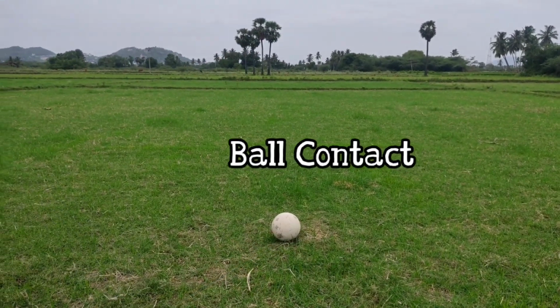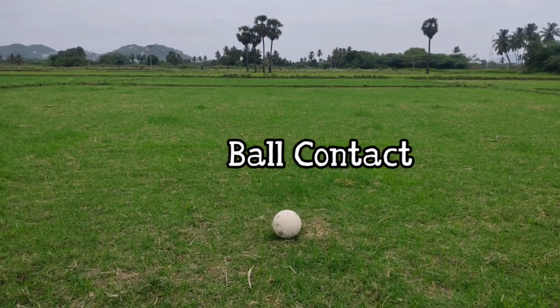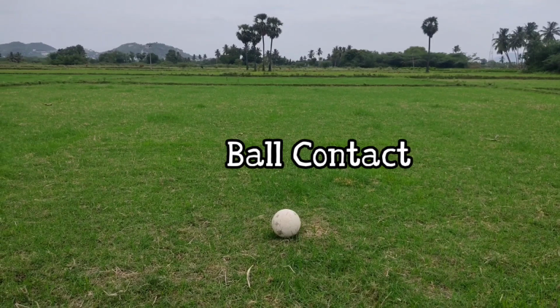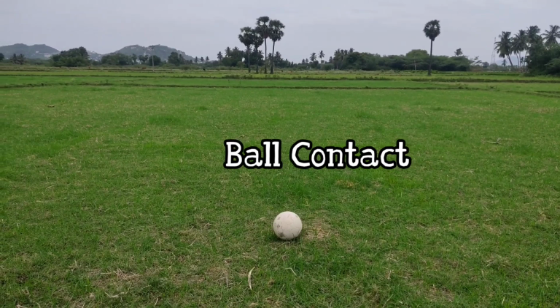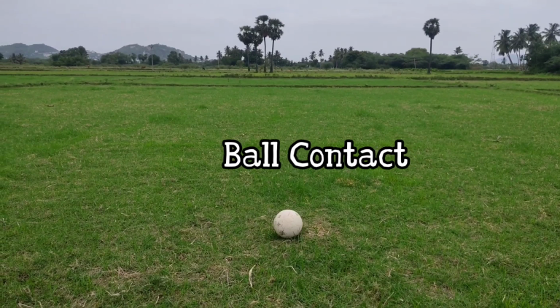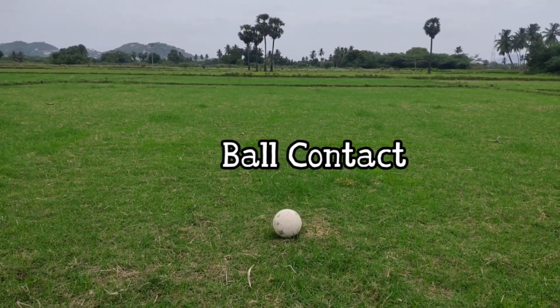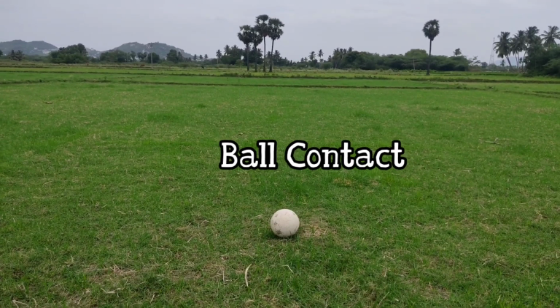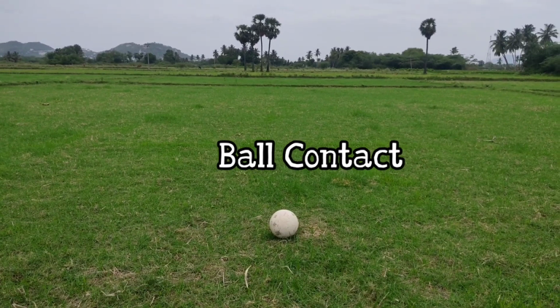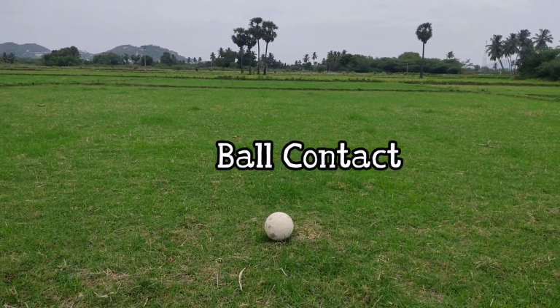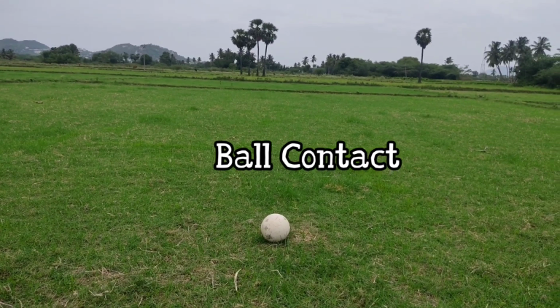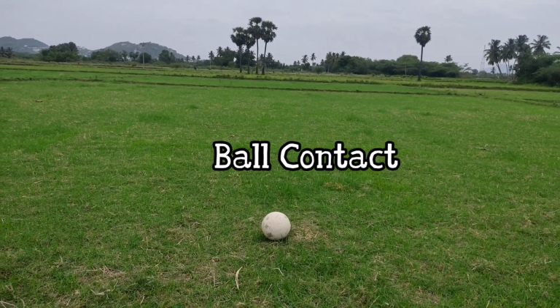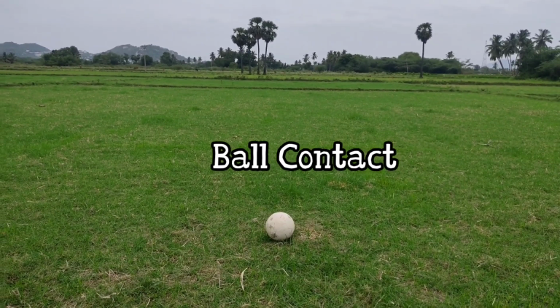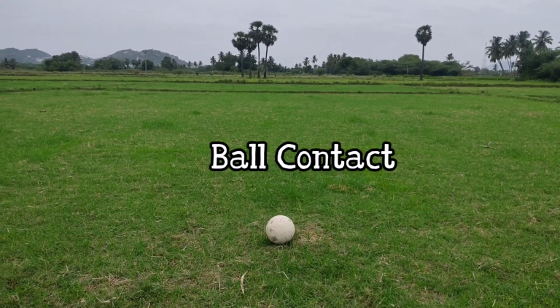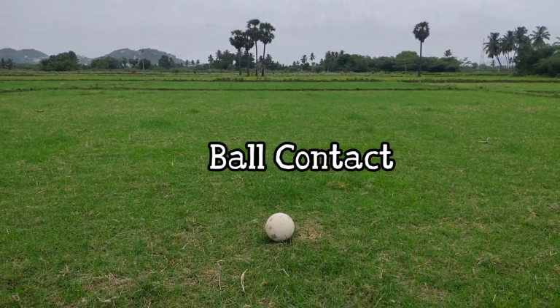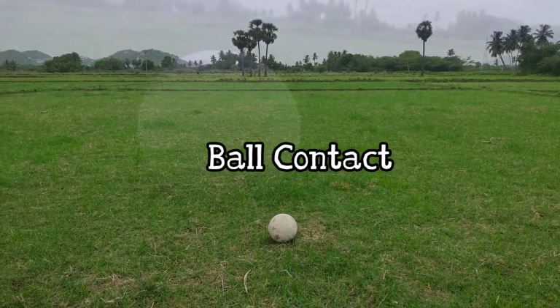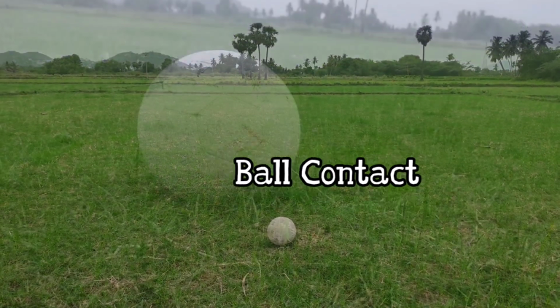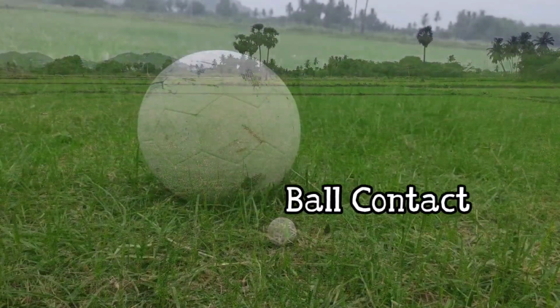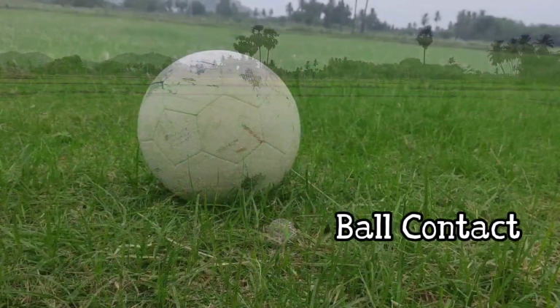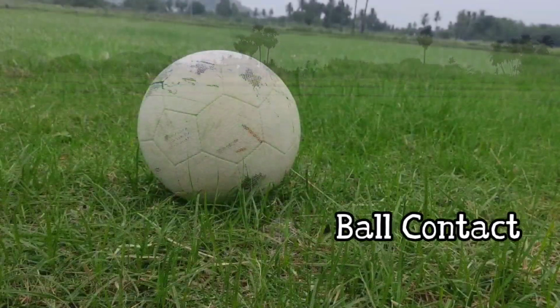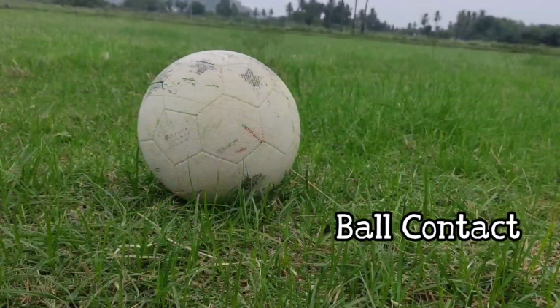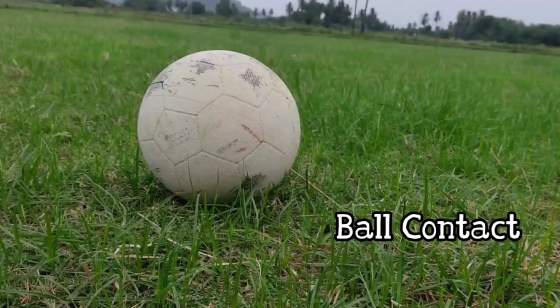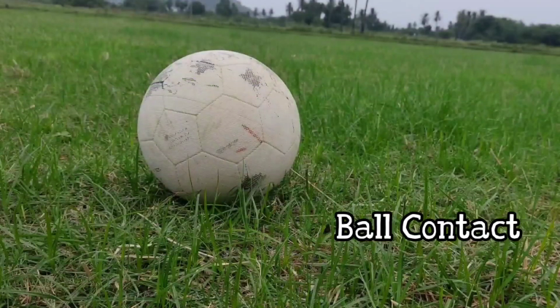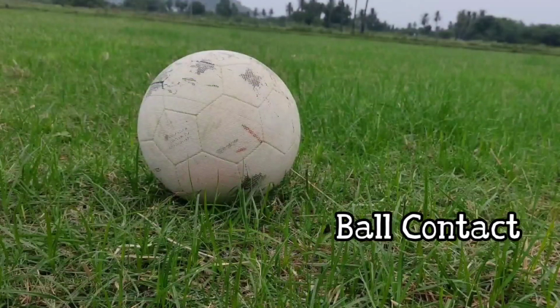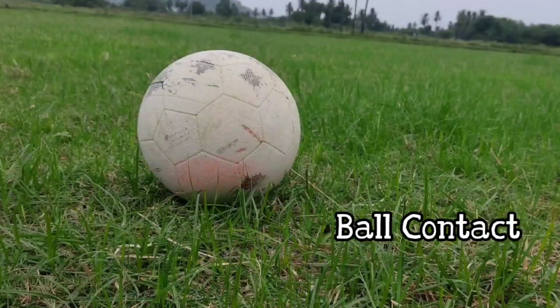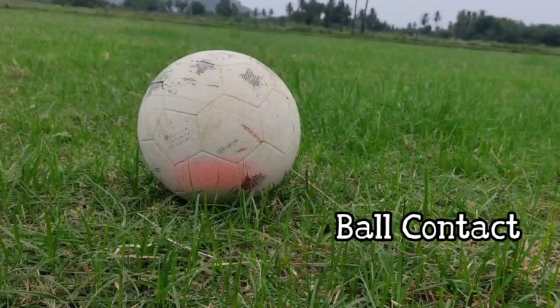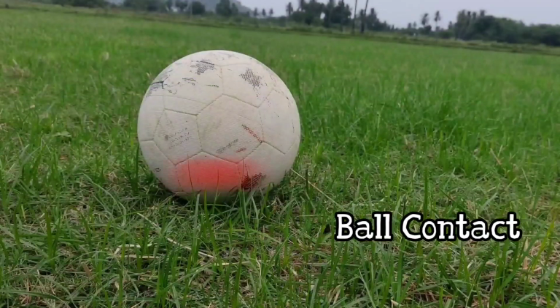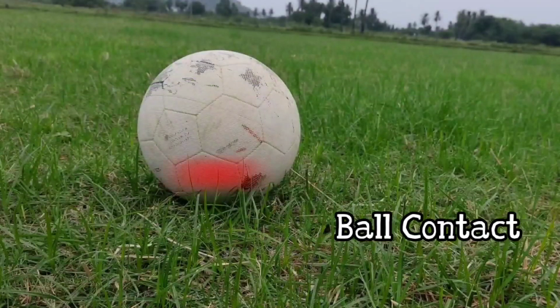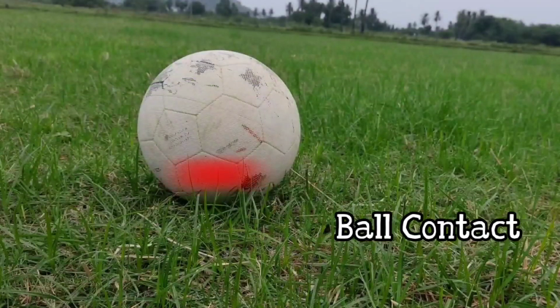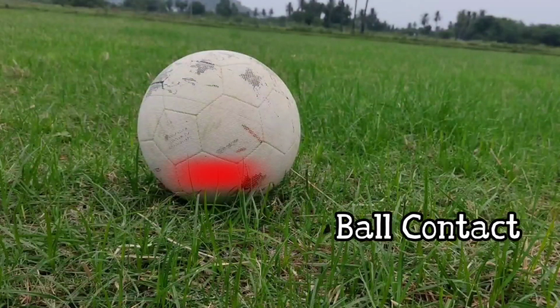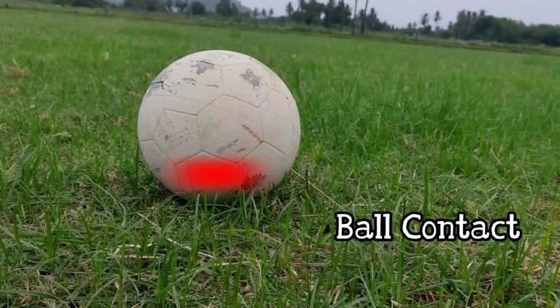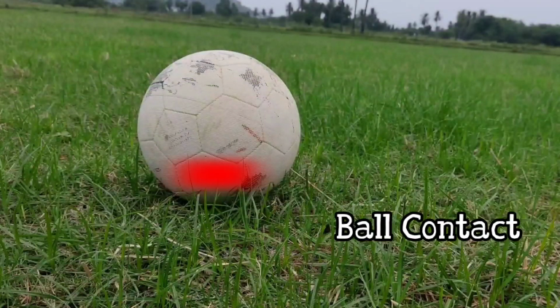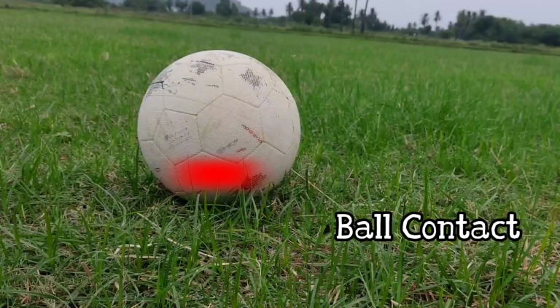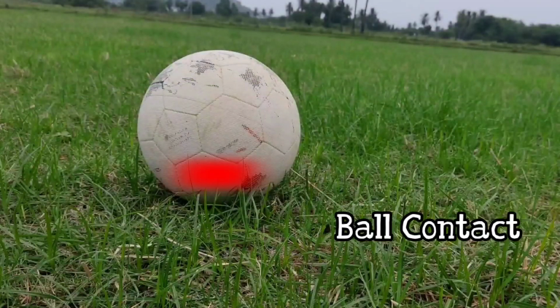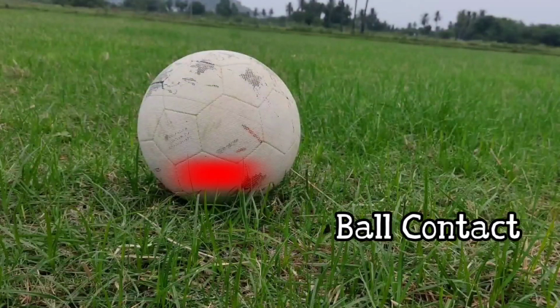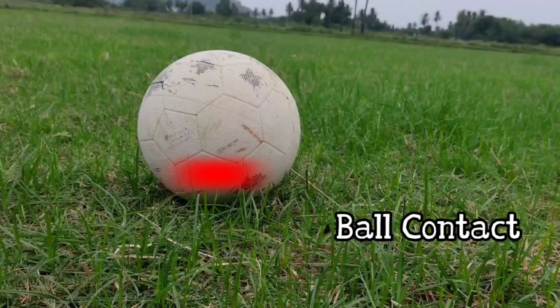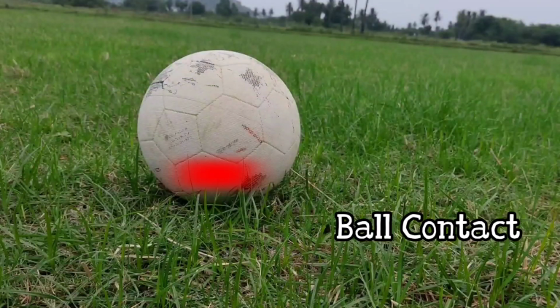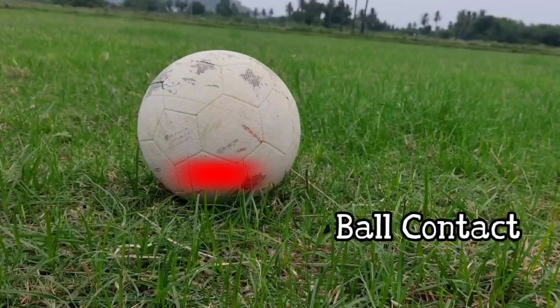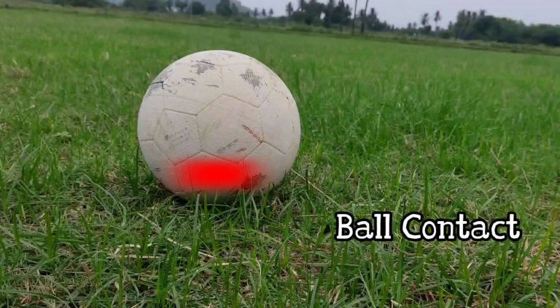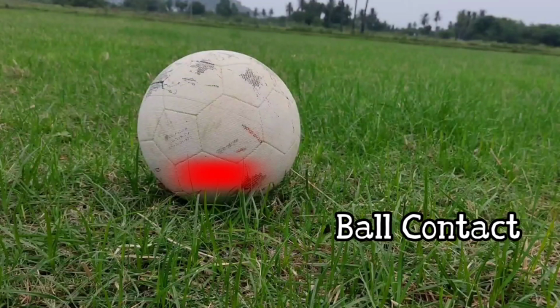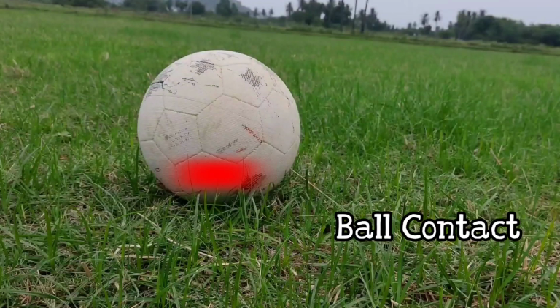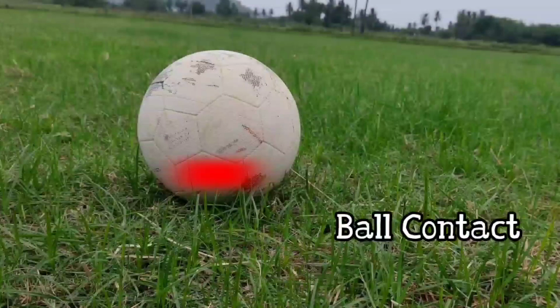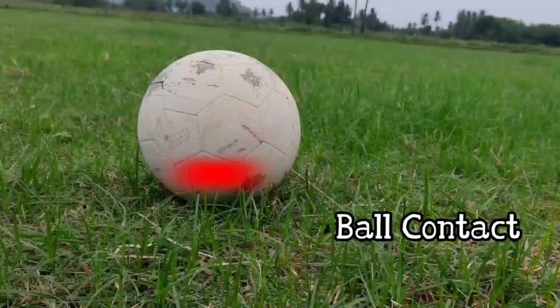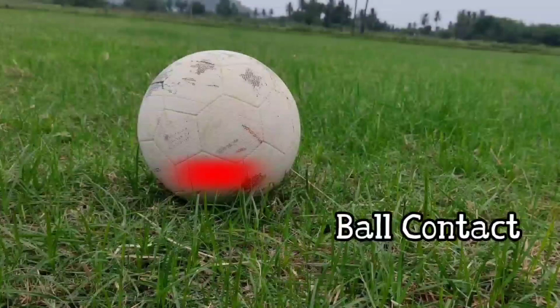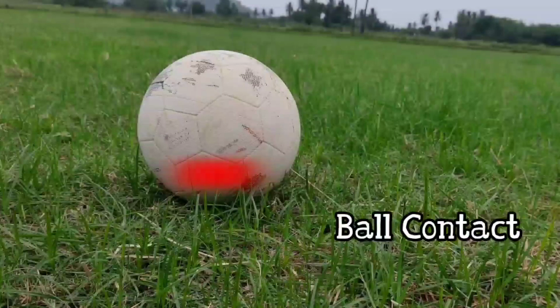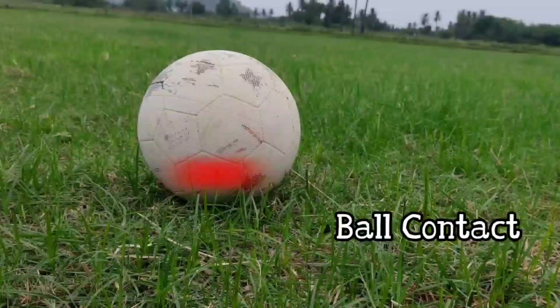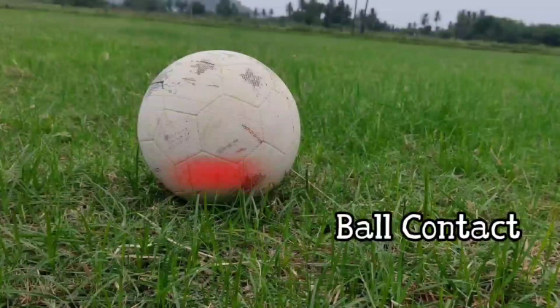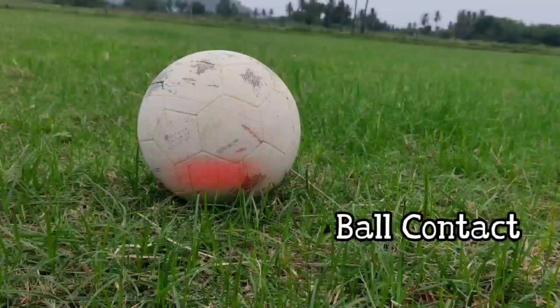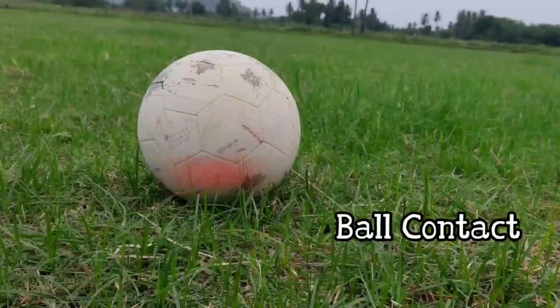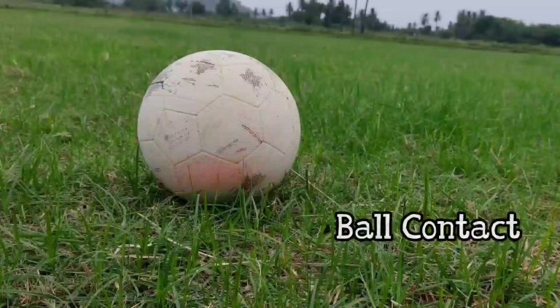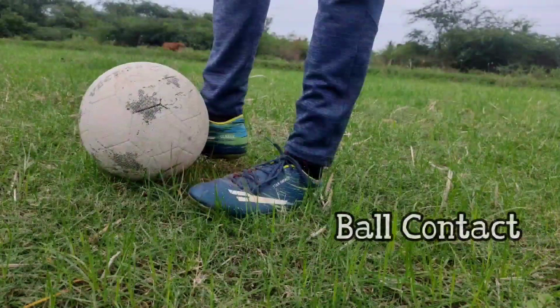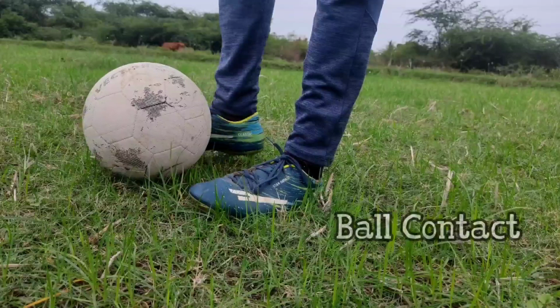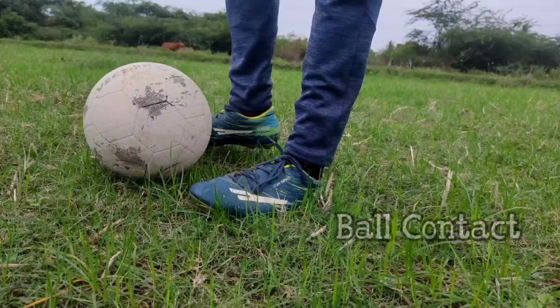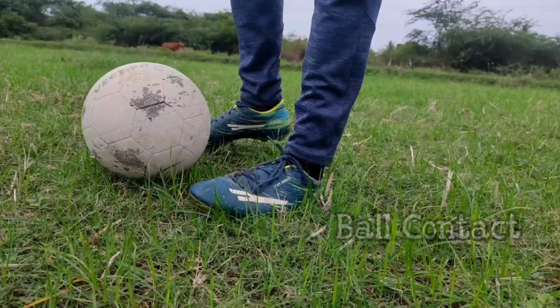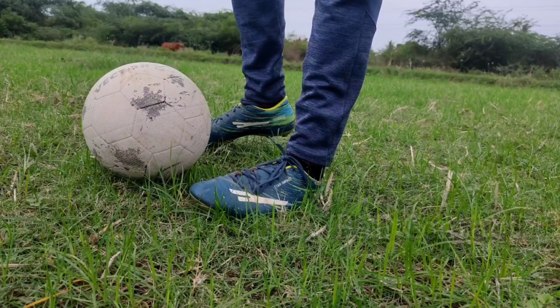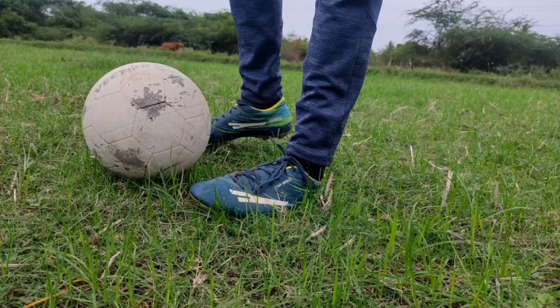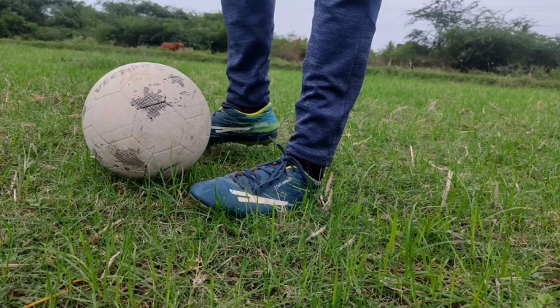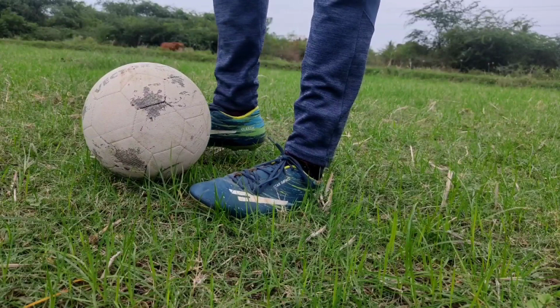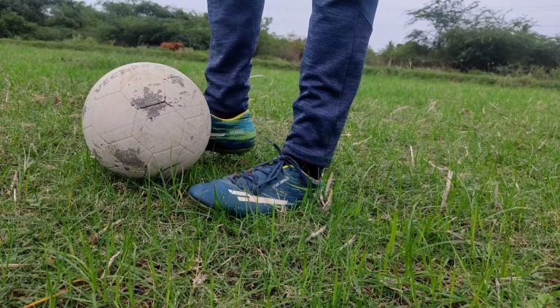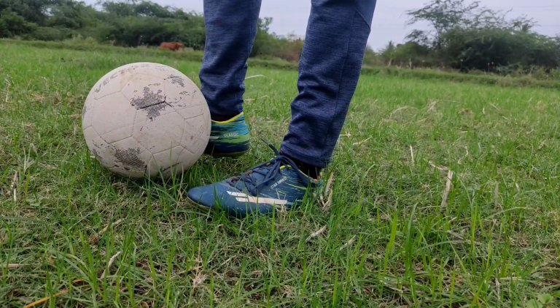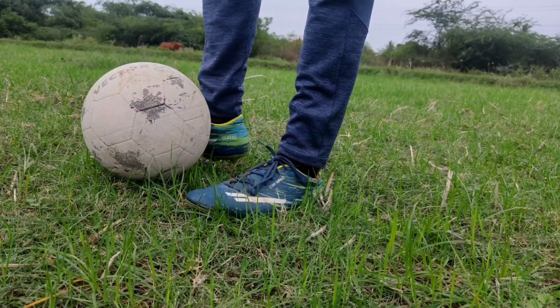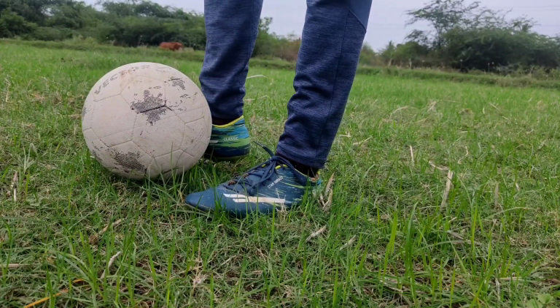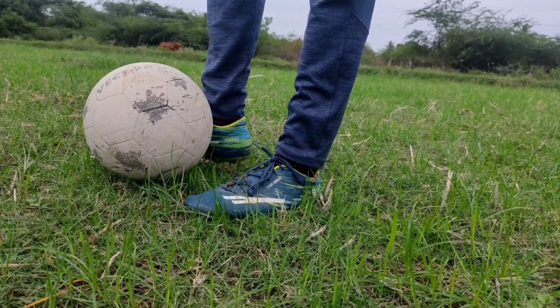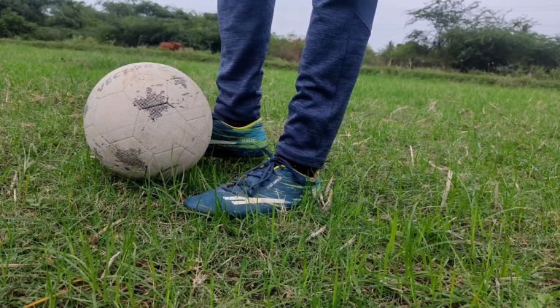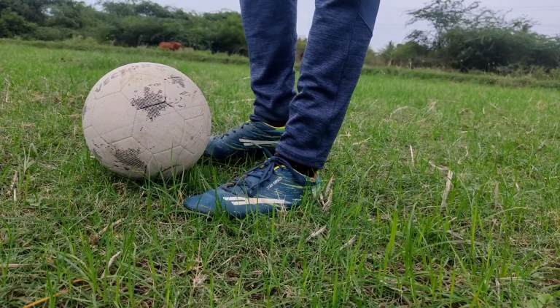Next is the ball contact. If you kick the ball in the center, you can kick the ball and get it up high.